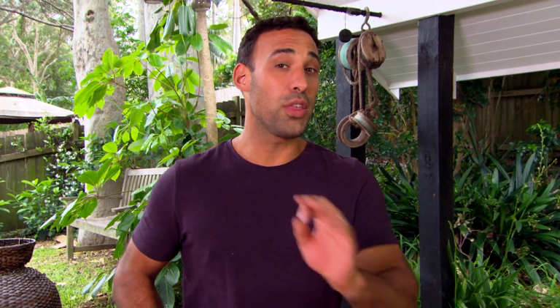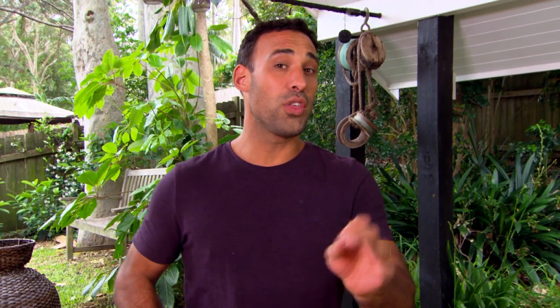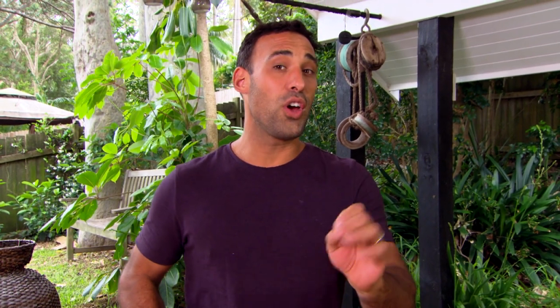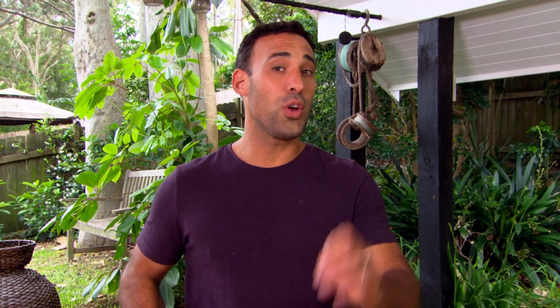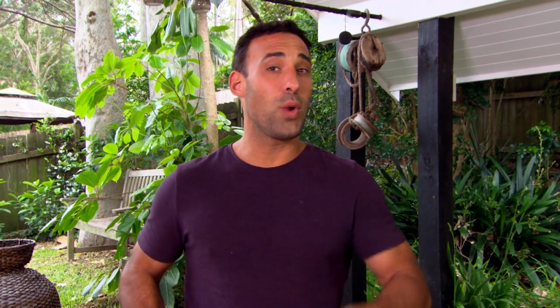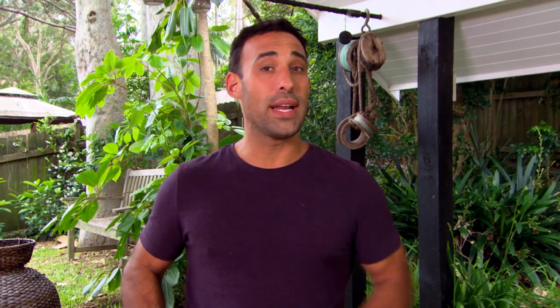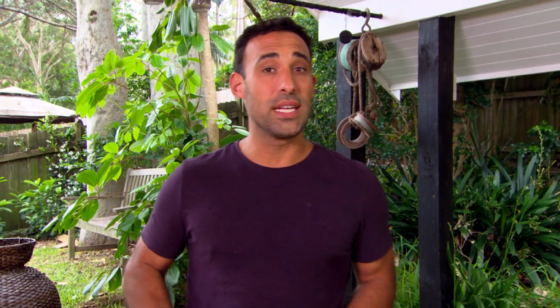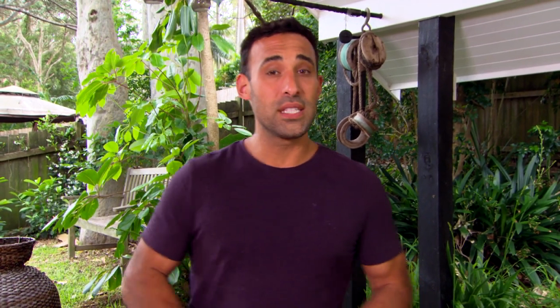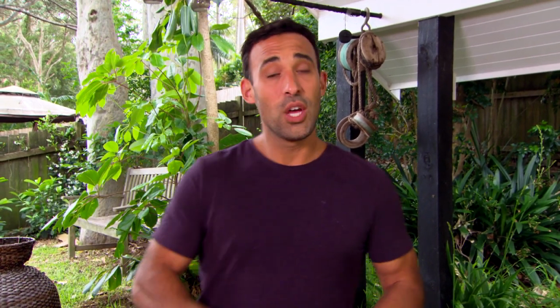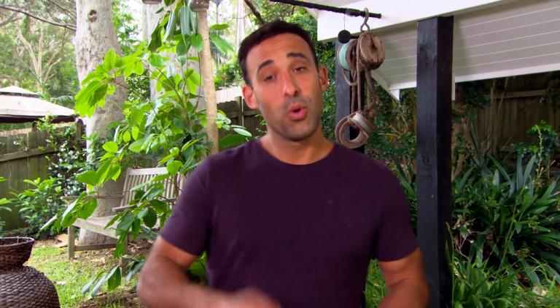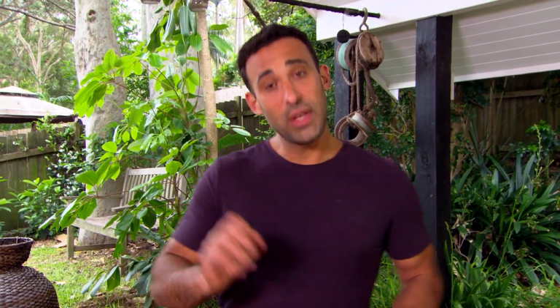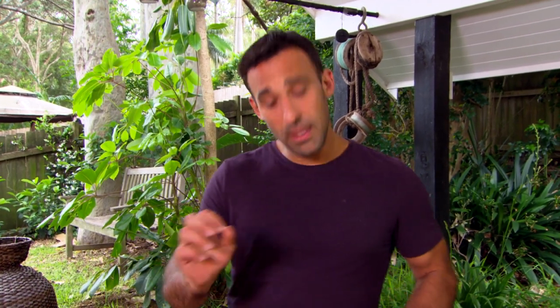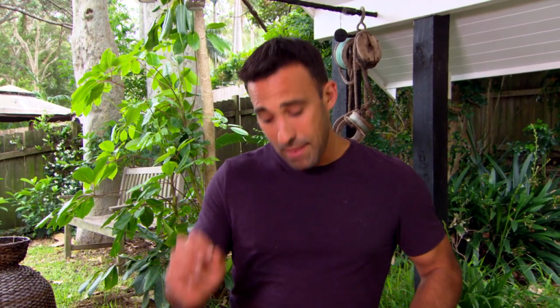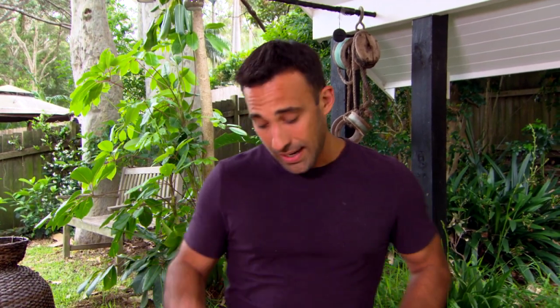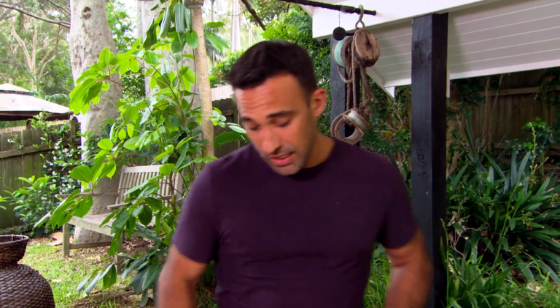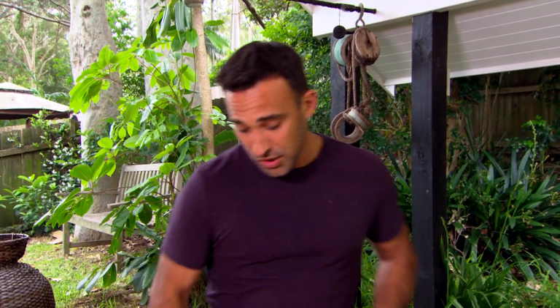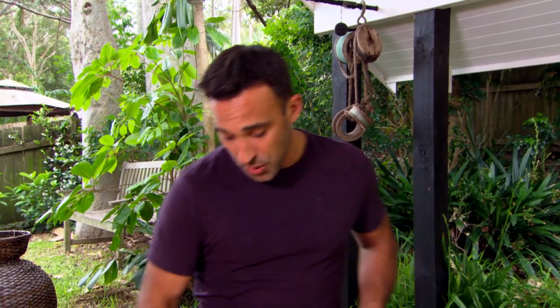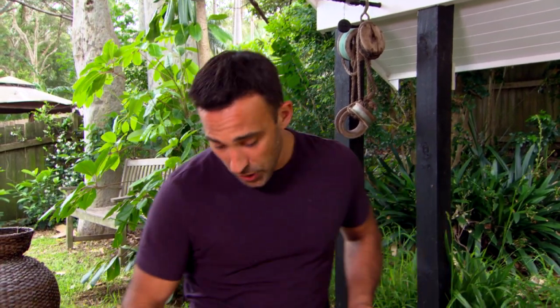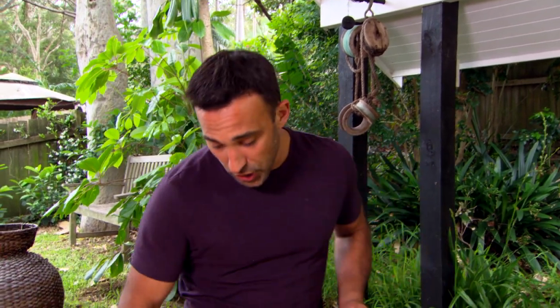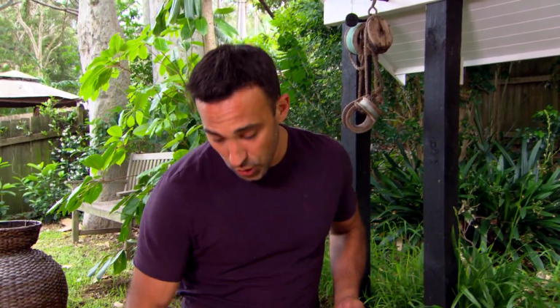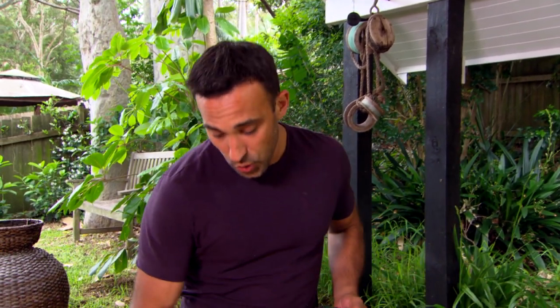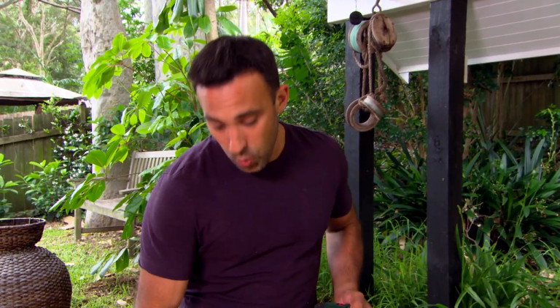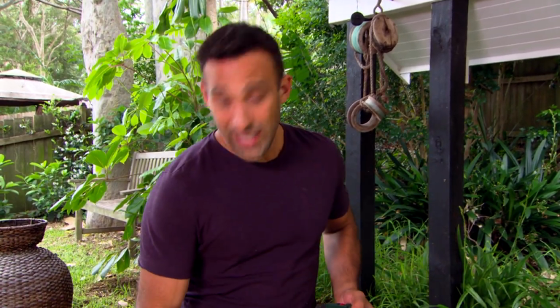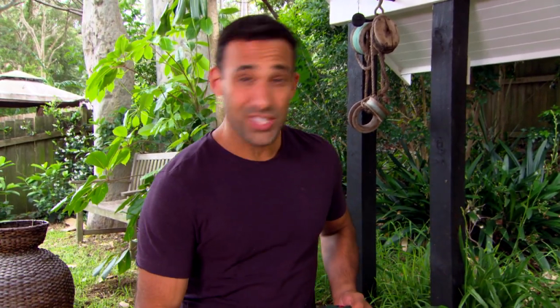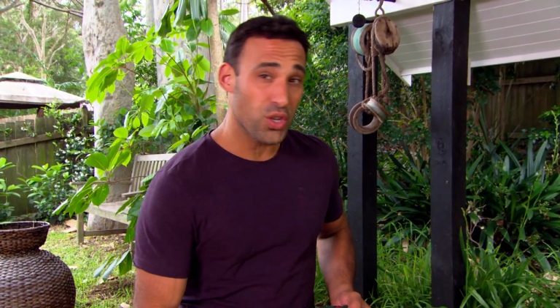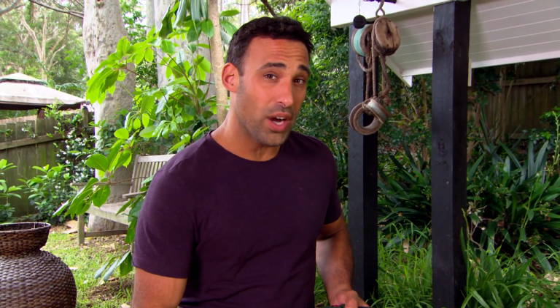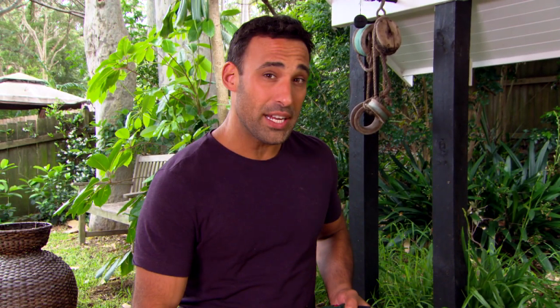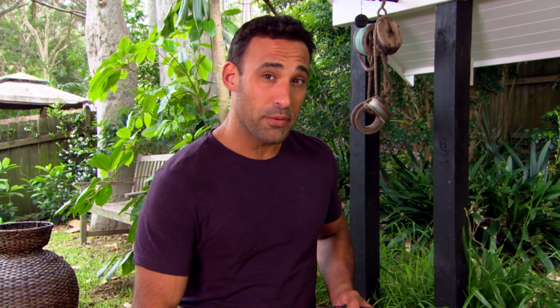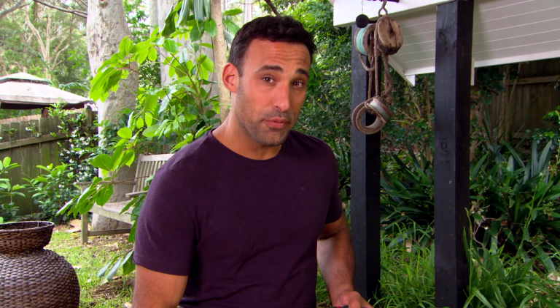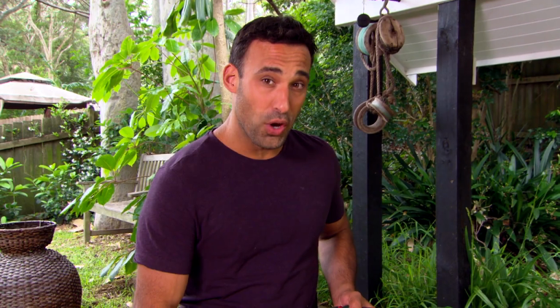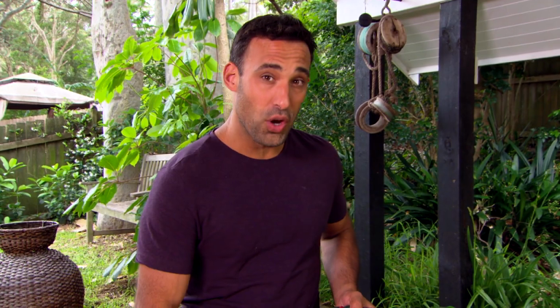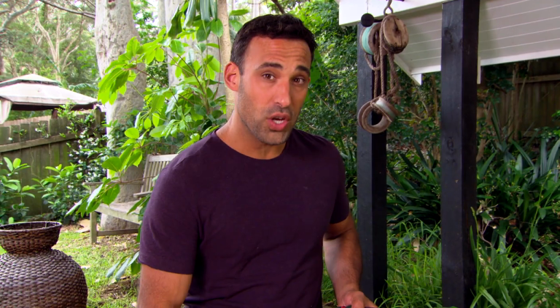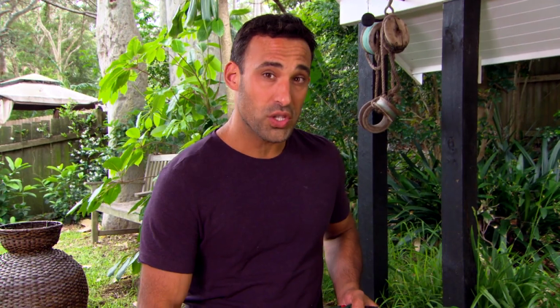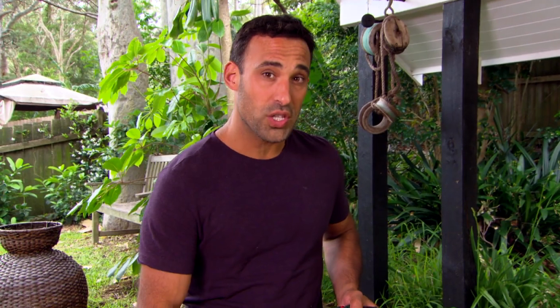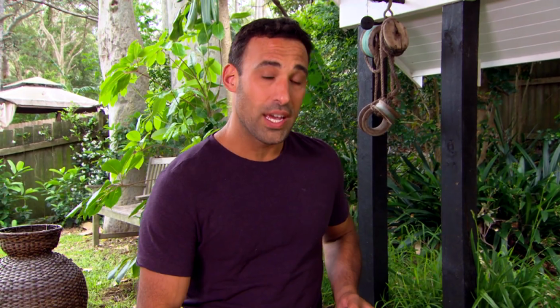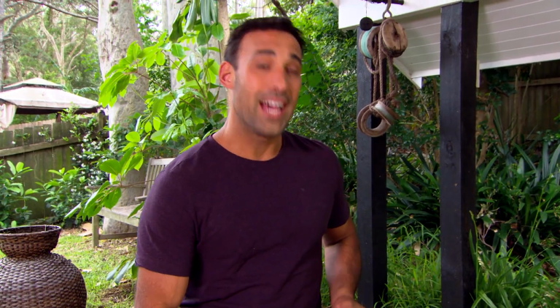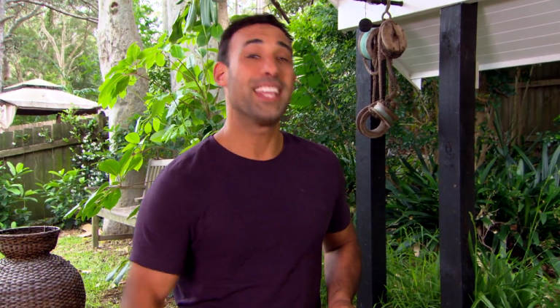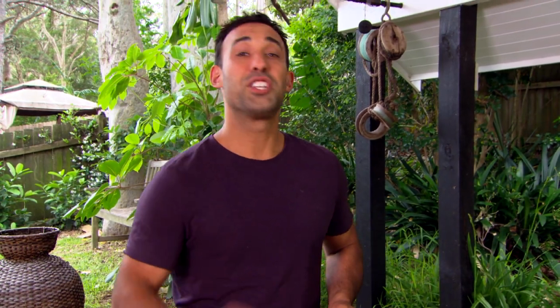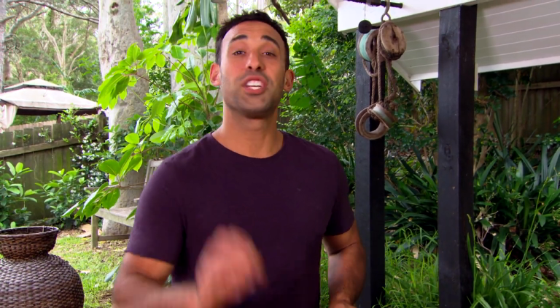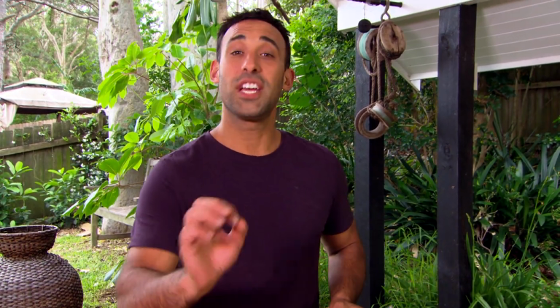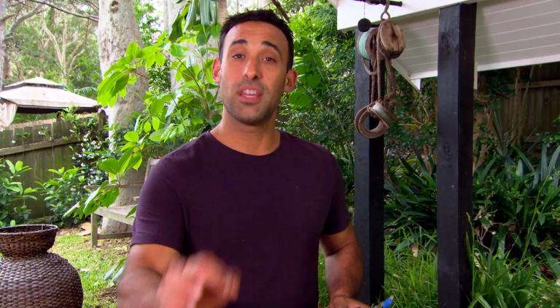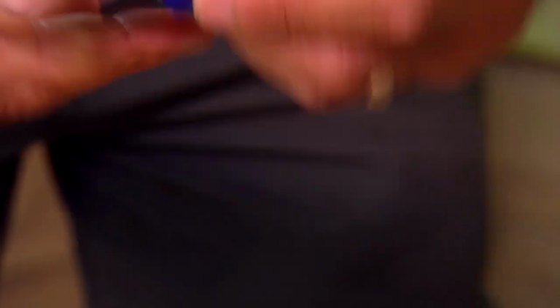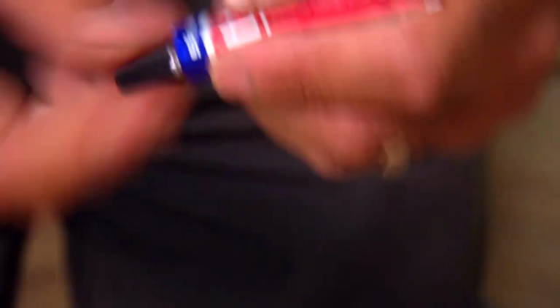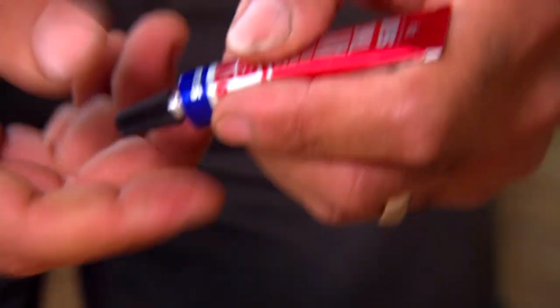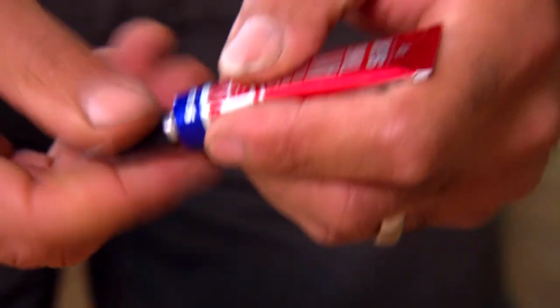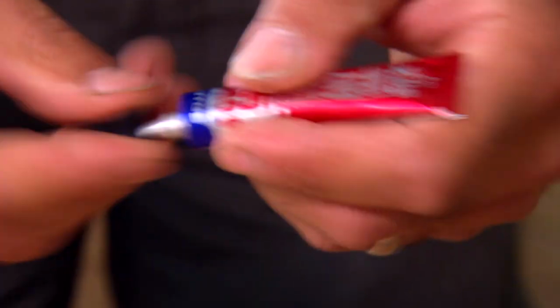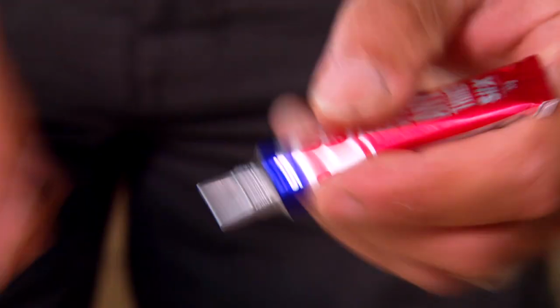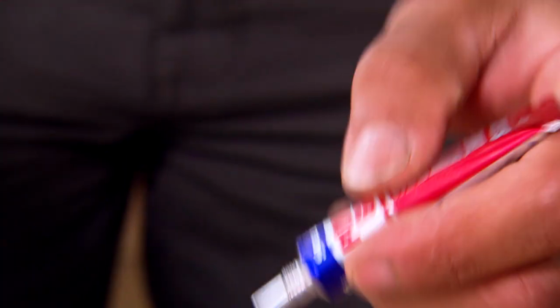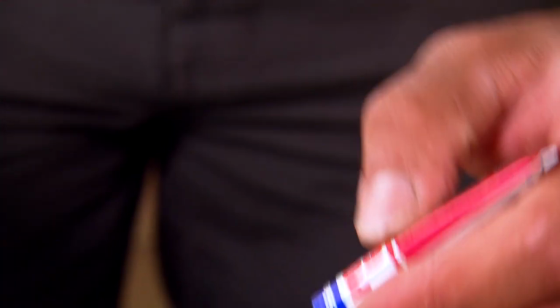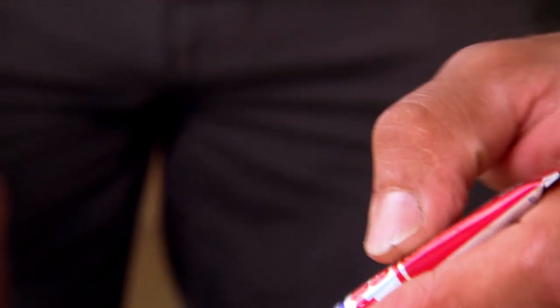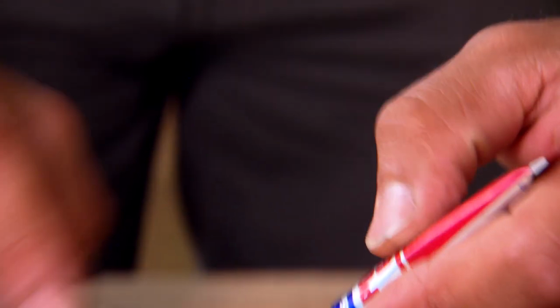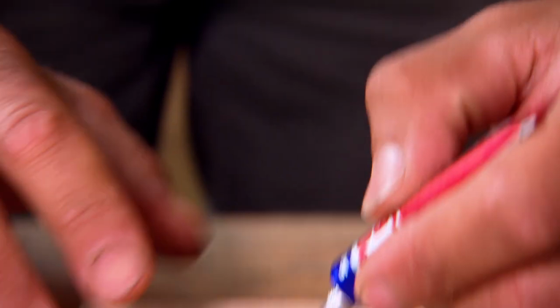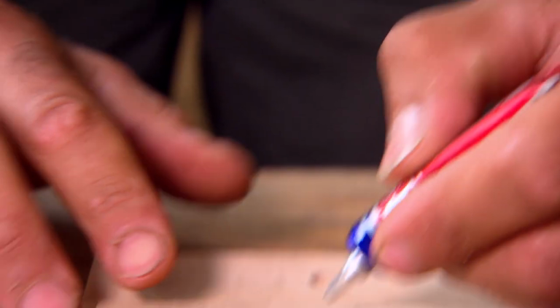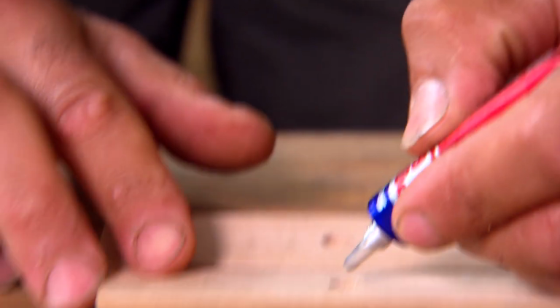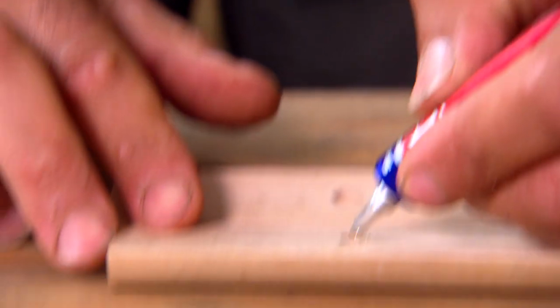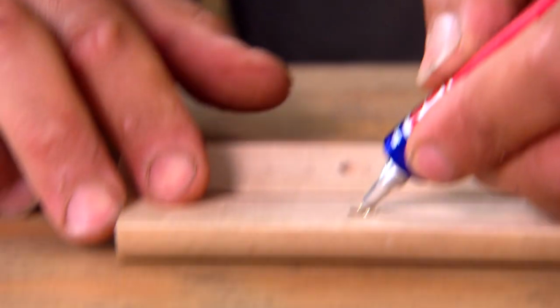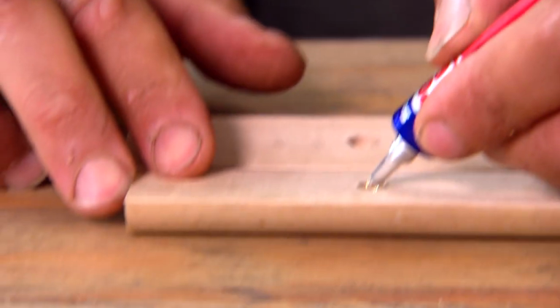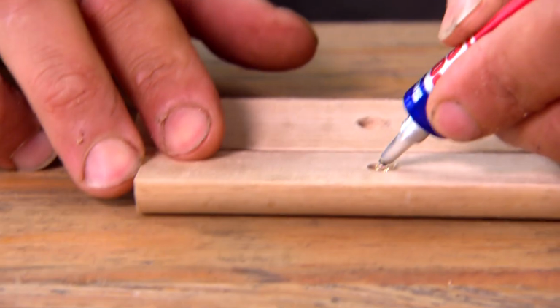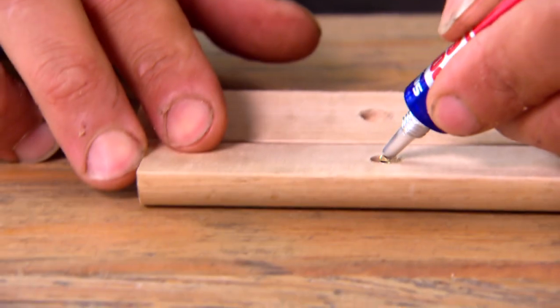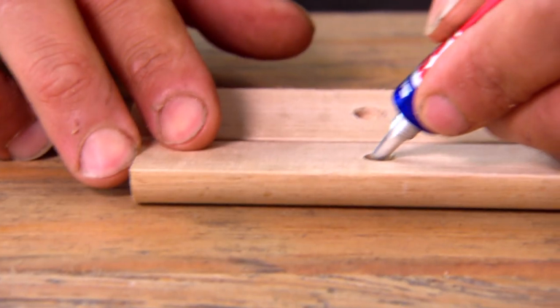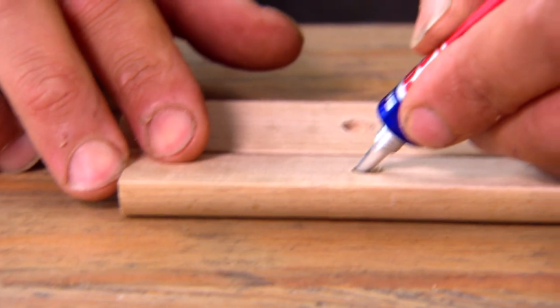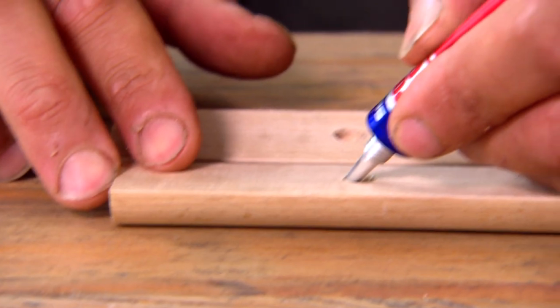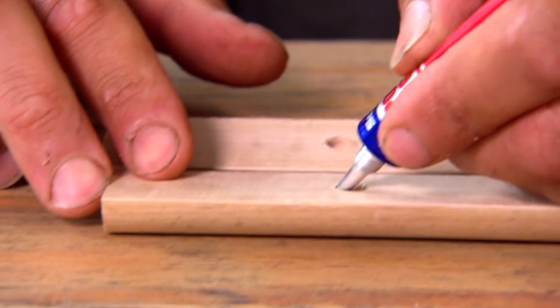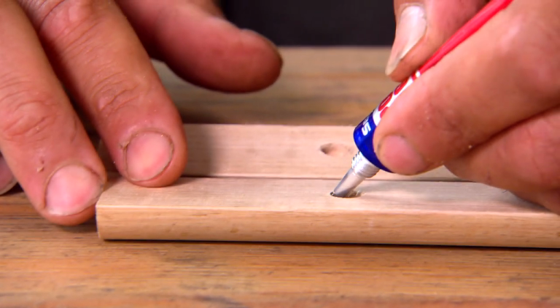The third tip is with the magnets — glue one side in first, then check the polarity, and that way you know it will grab every time.